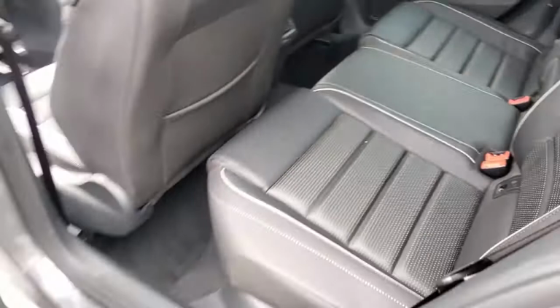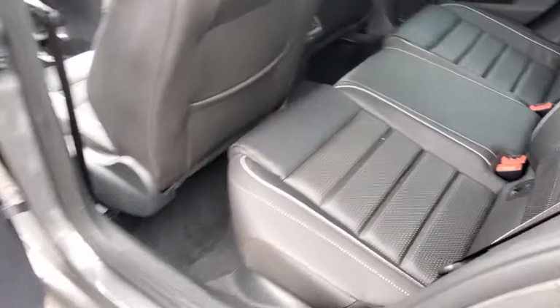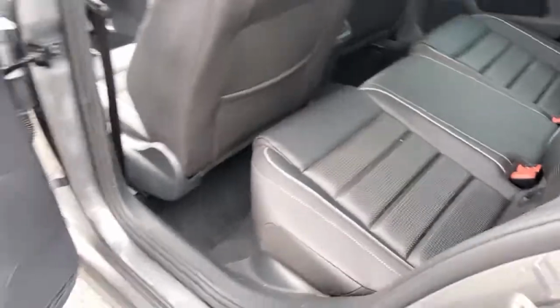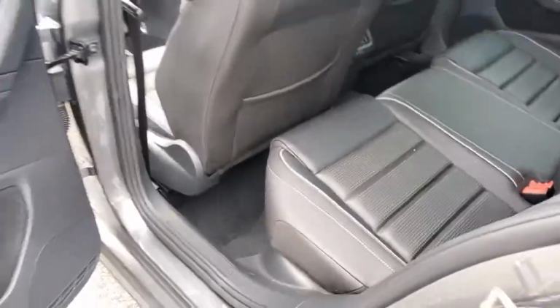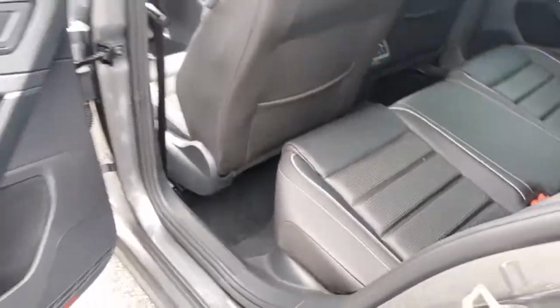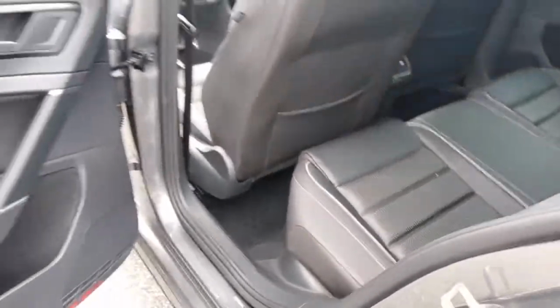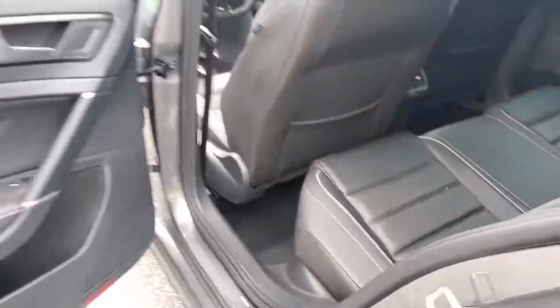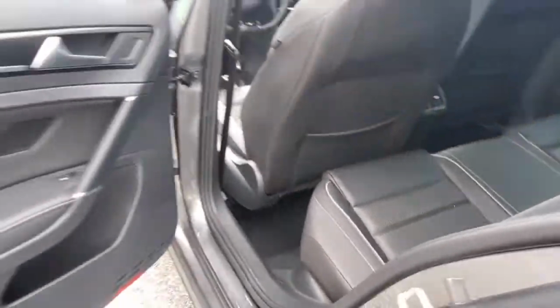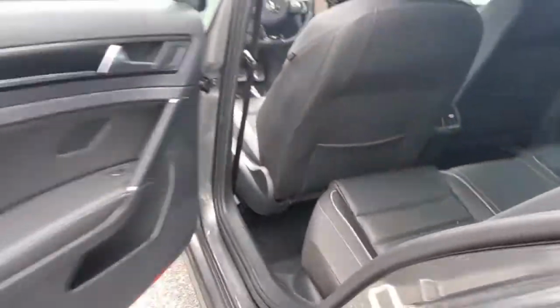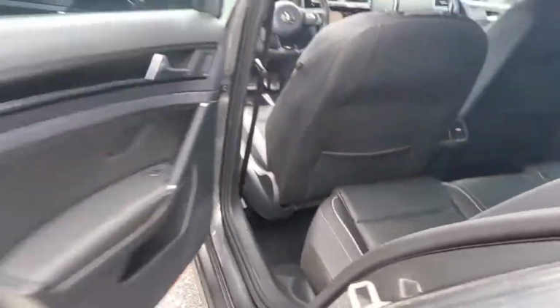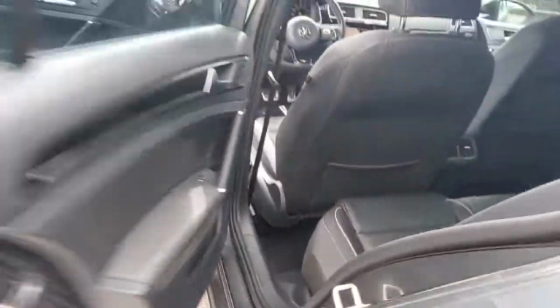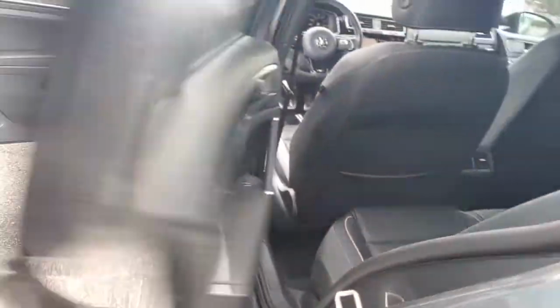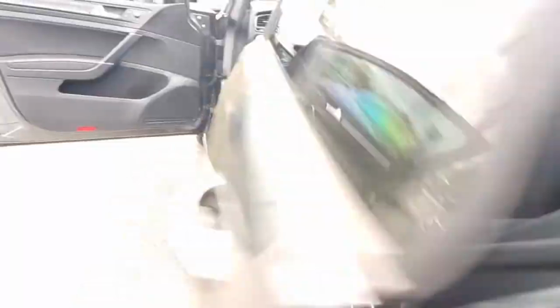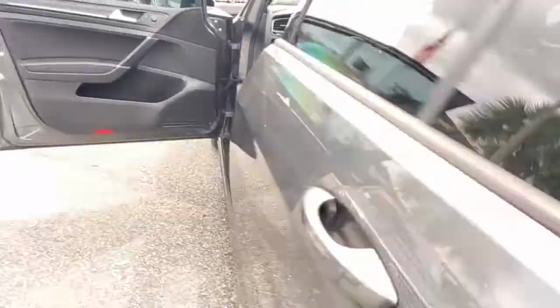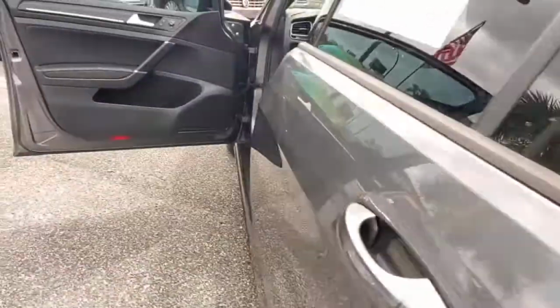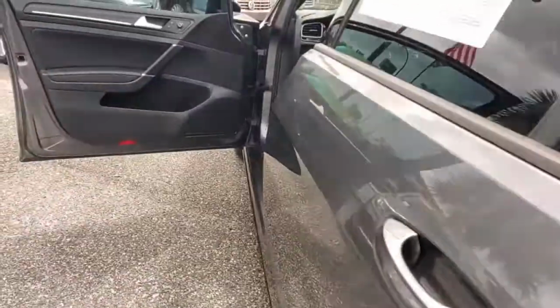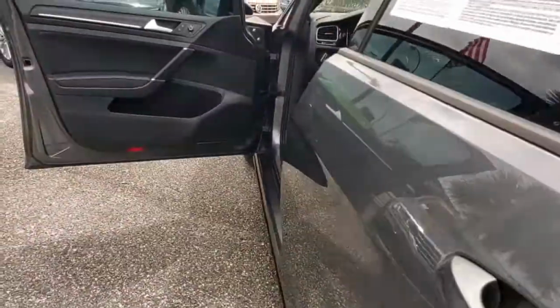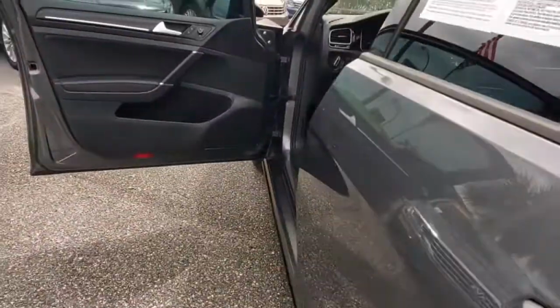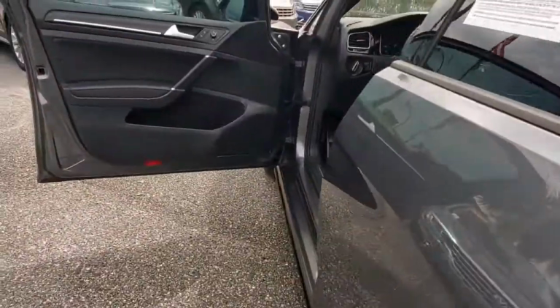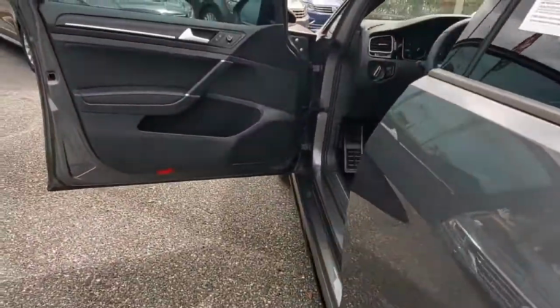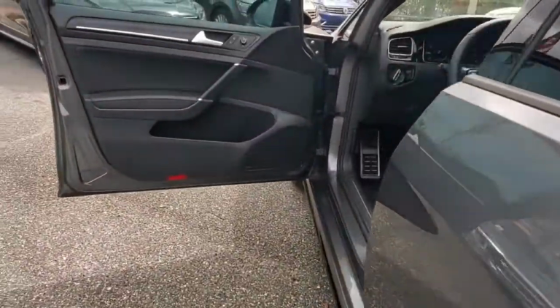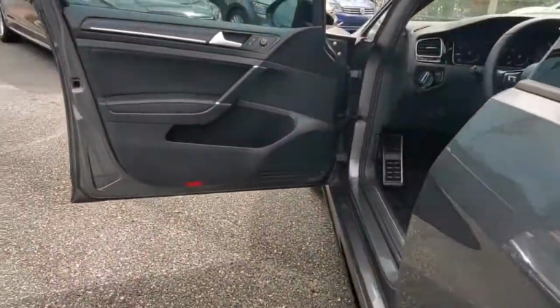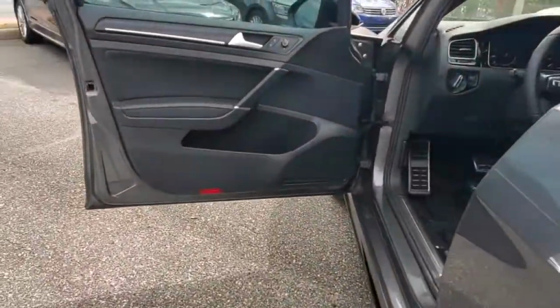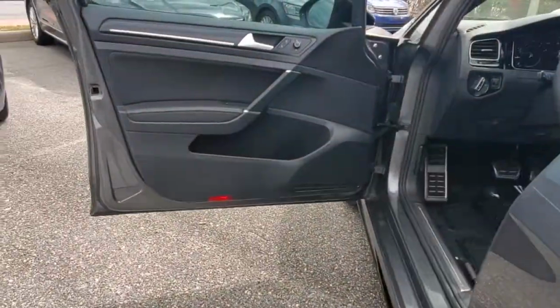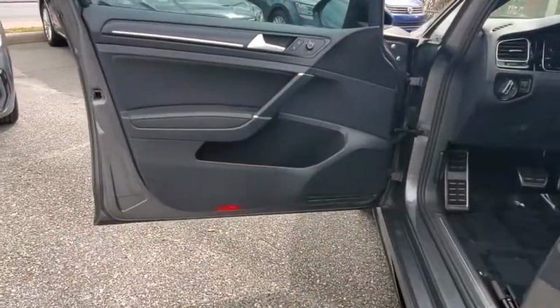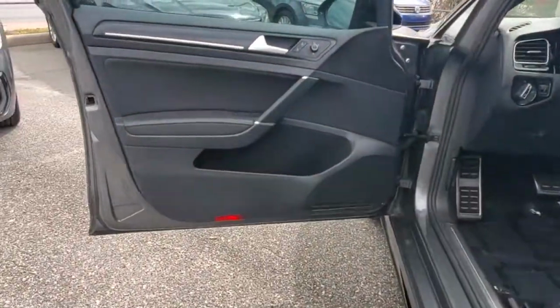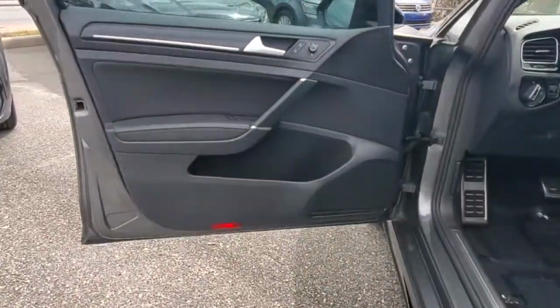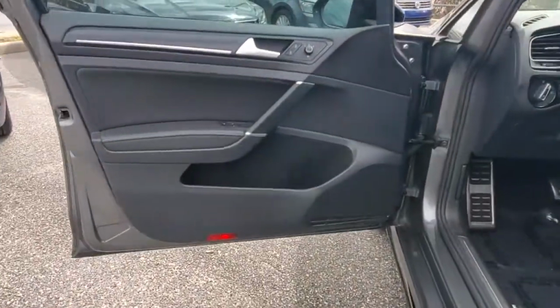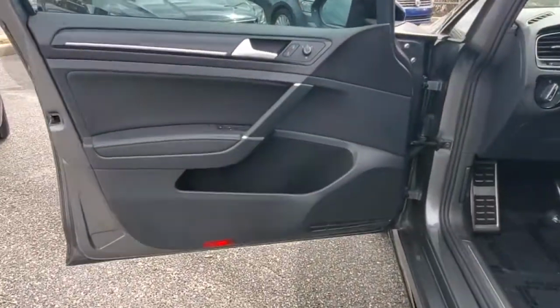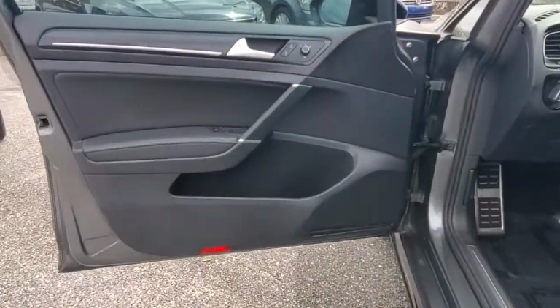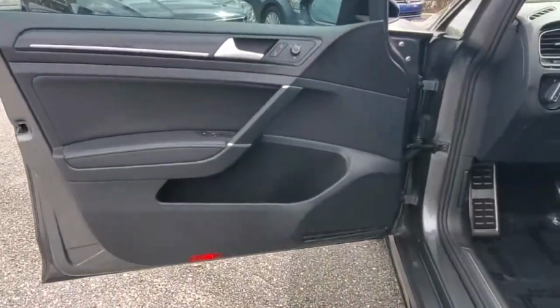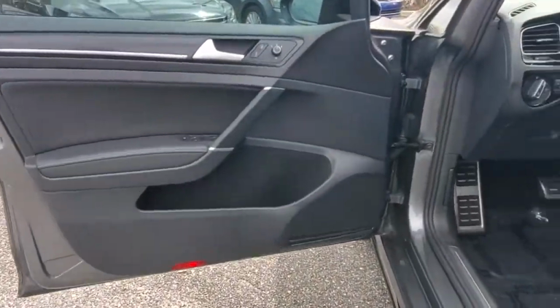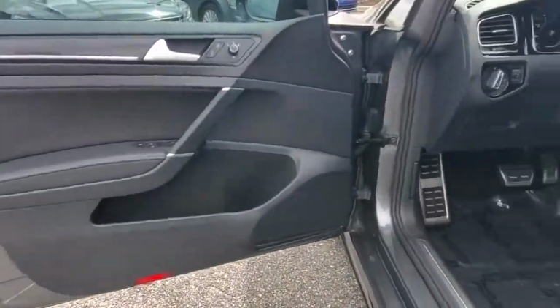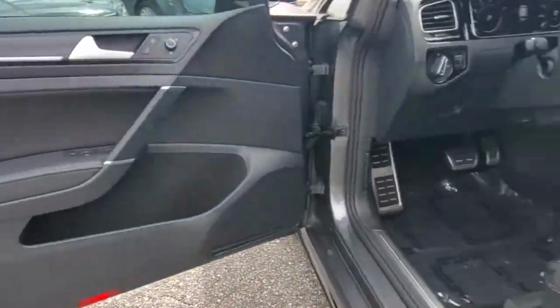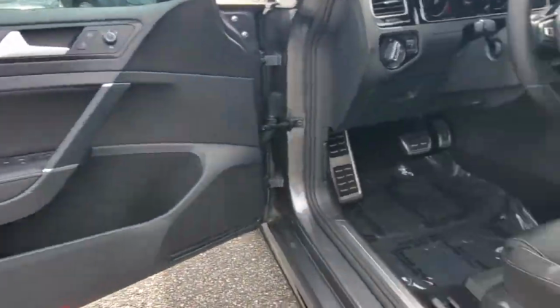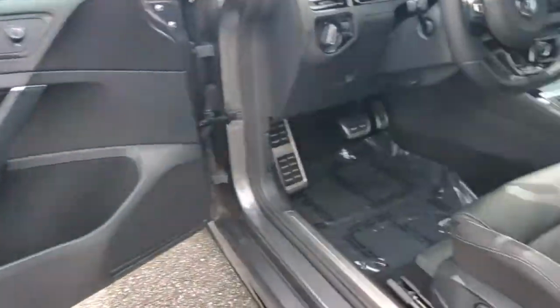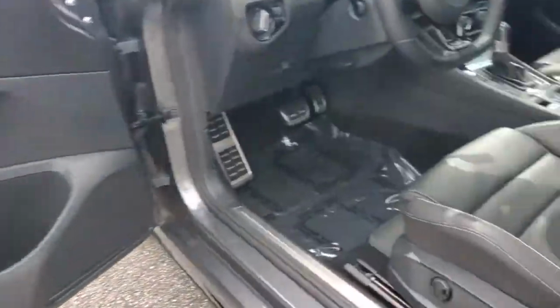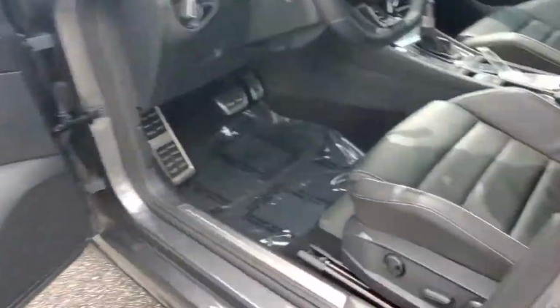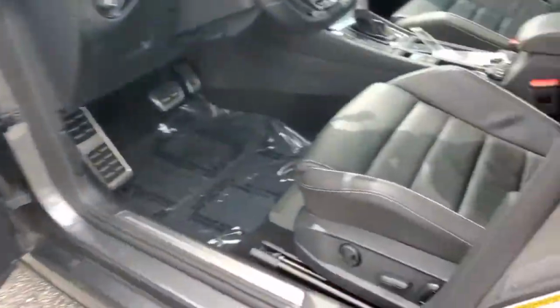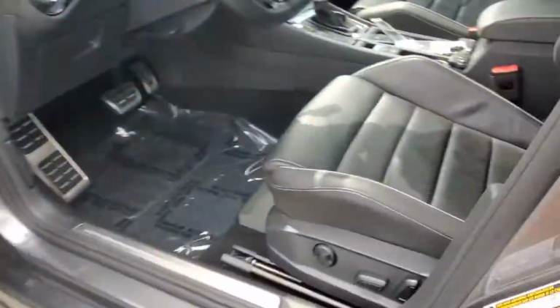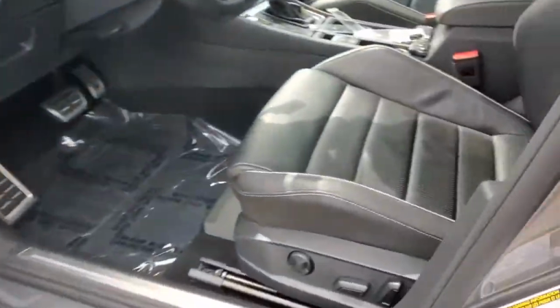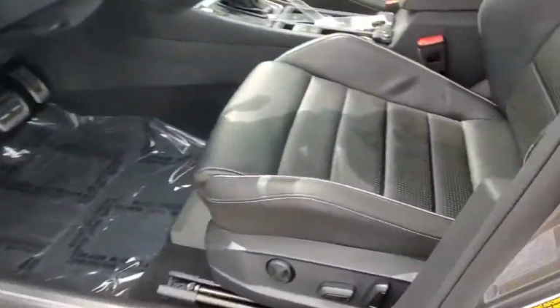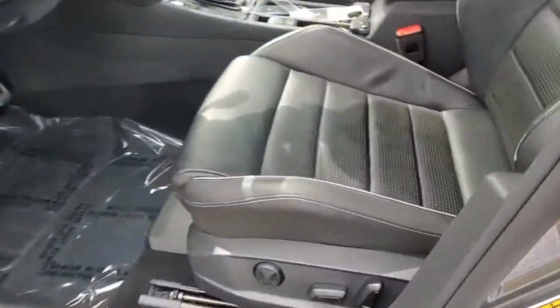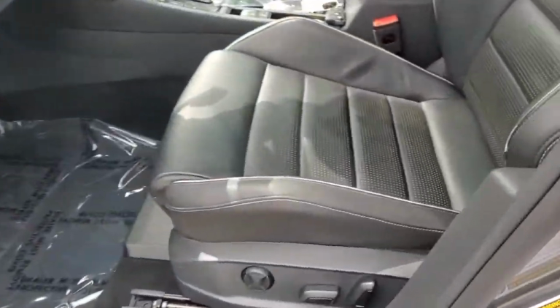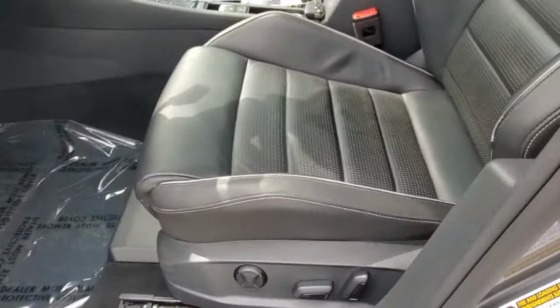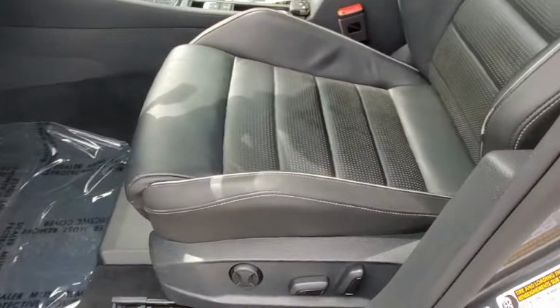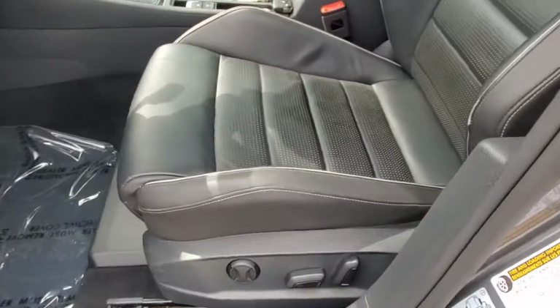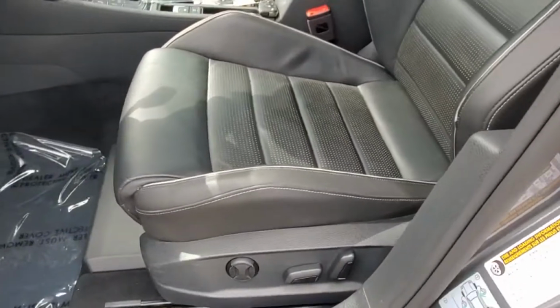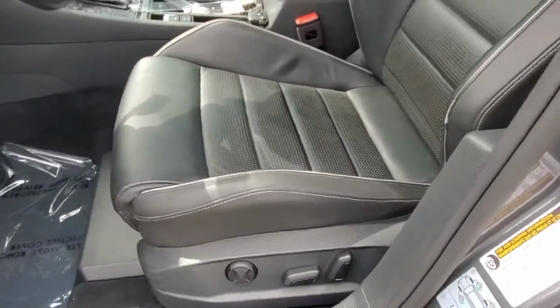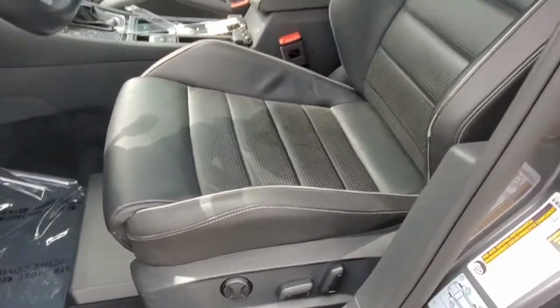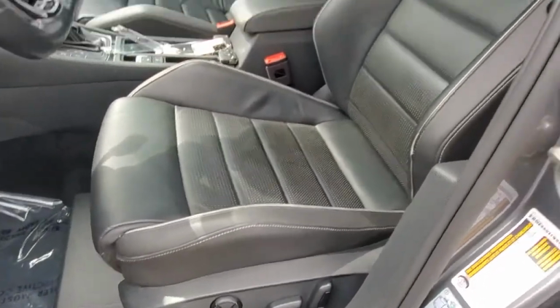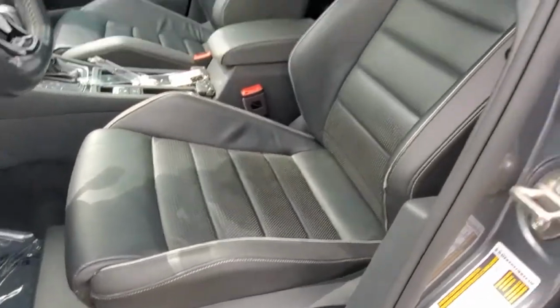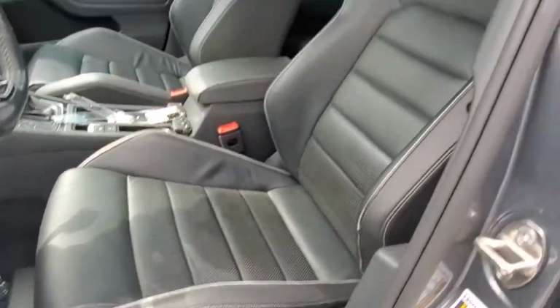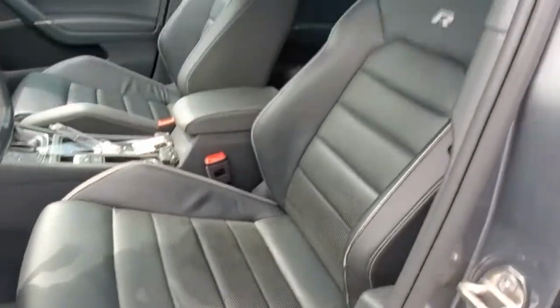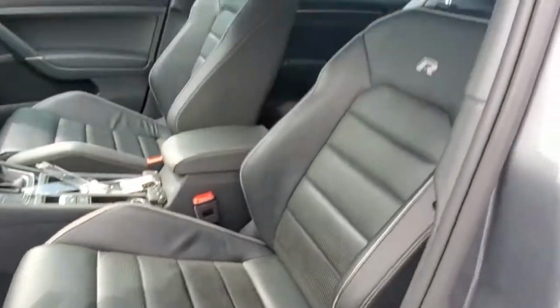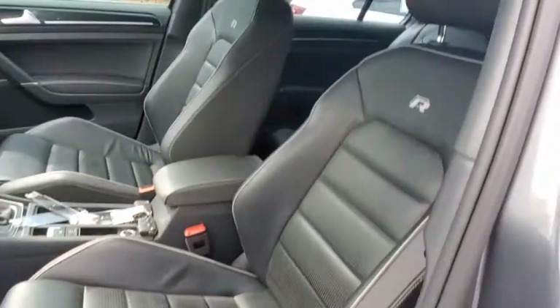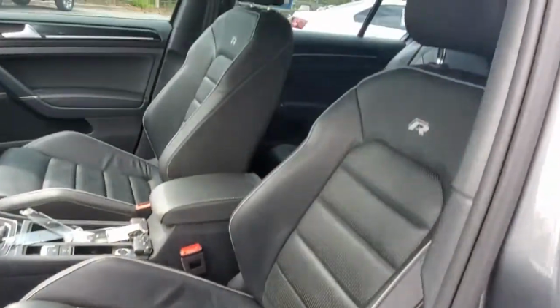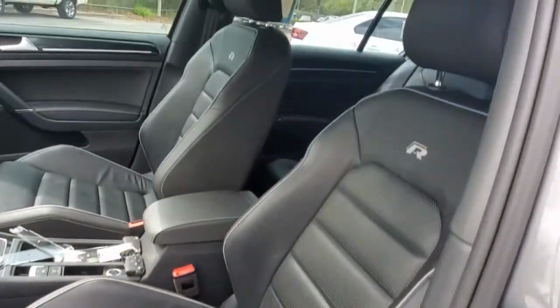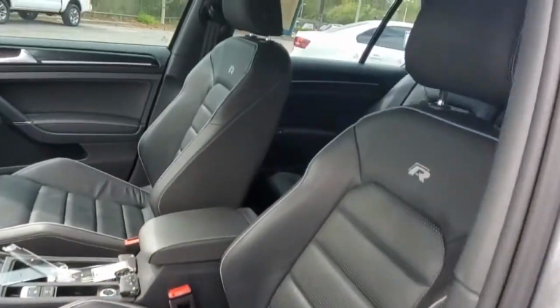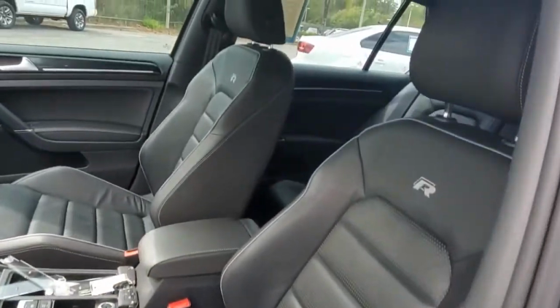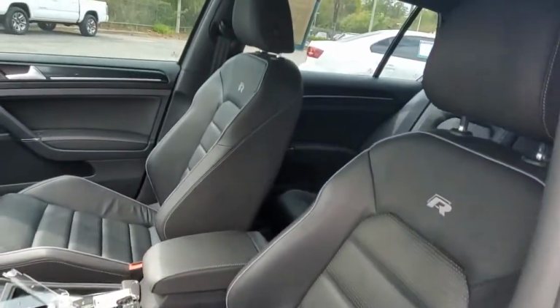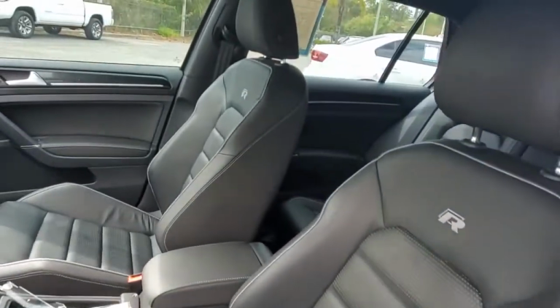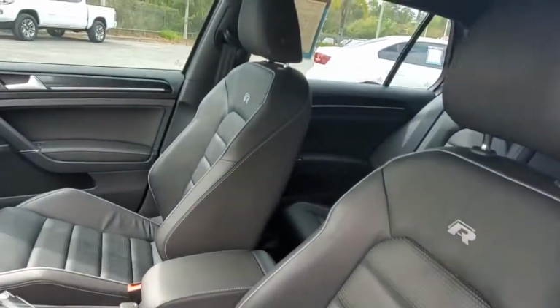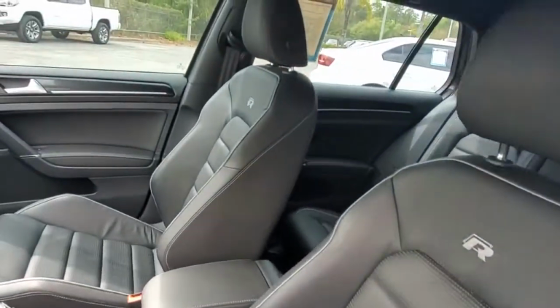Give in to your hunger for track-worthy performance with this Golf R. Our team will give you an outstanding test drive experience. Stop in today.